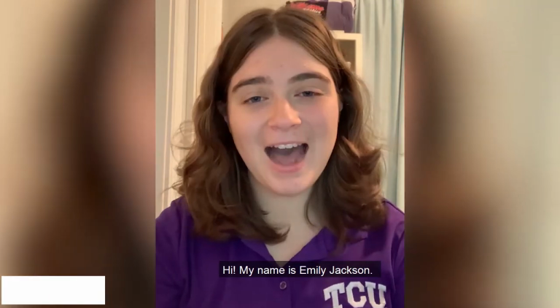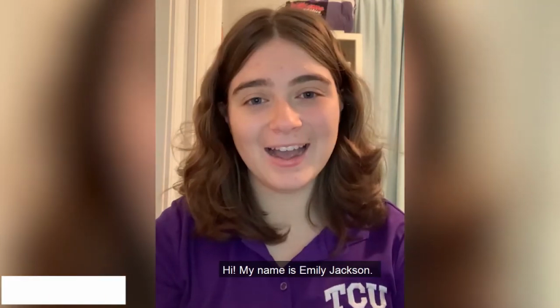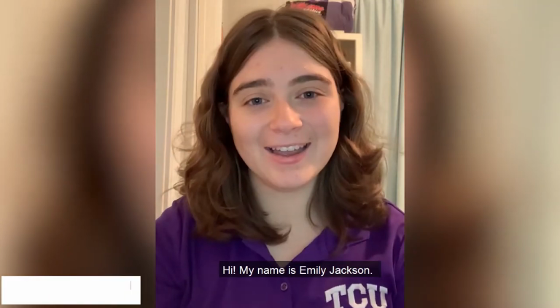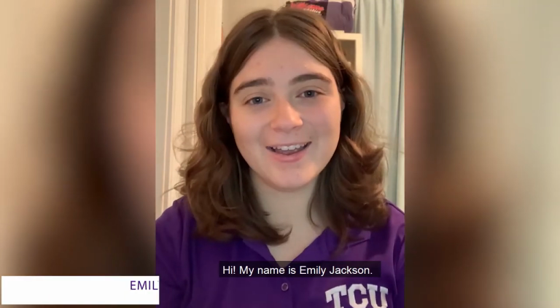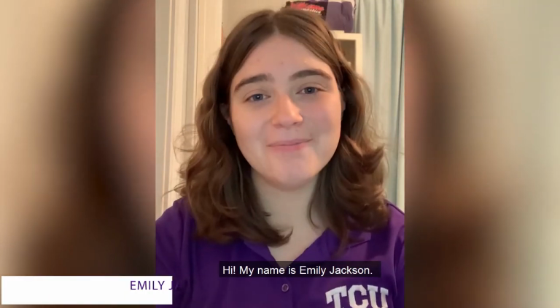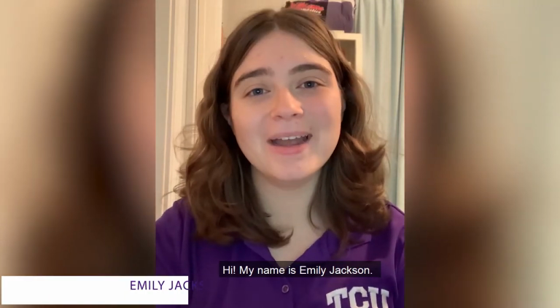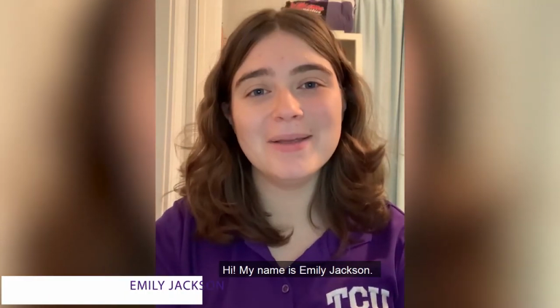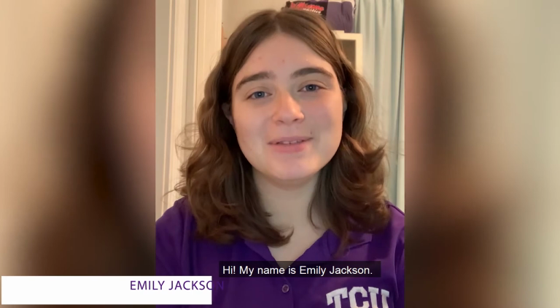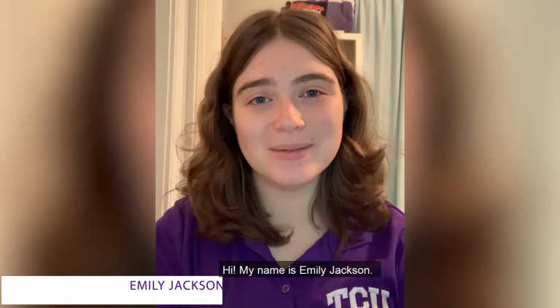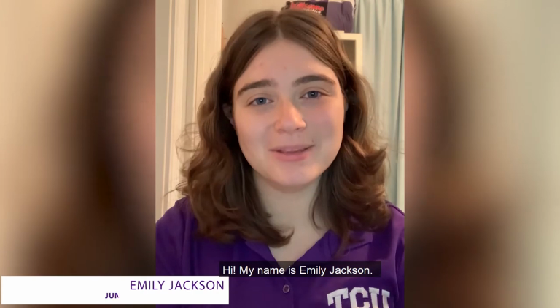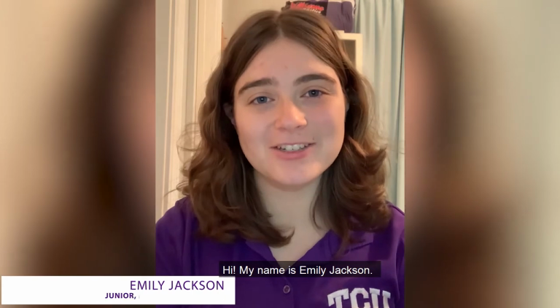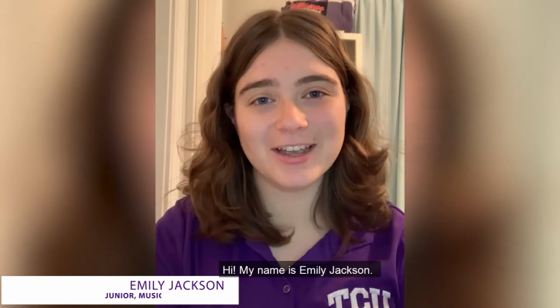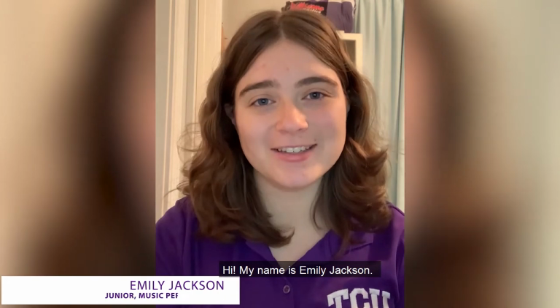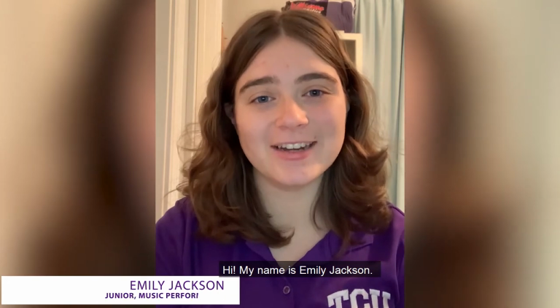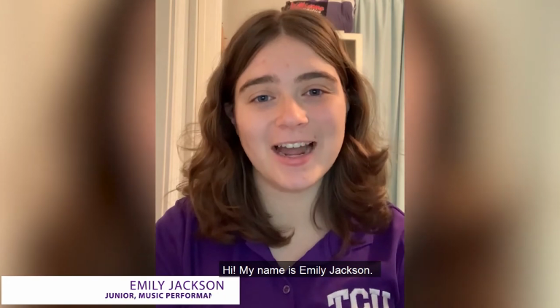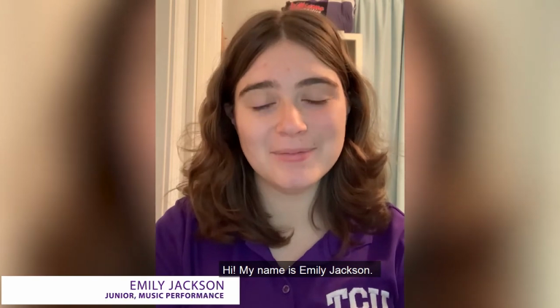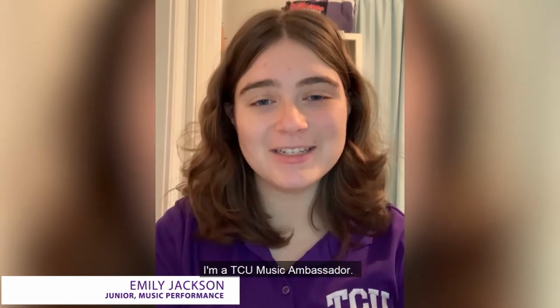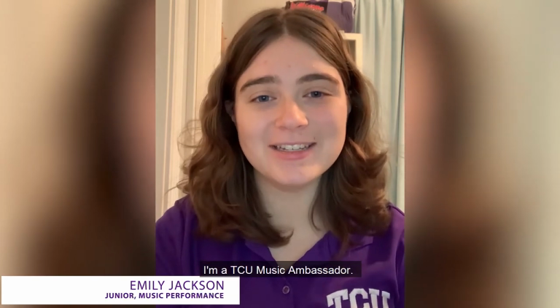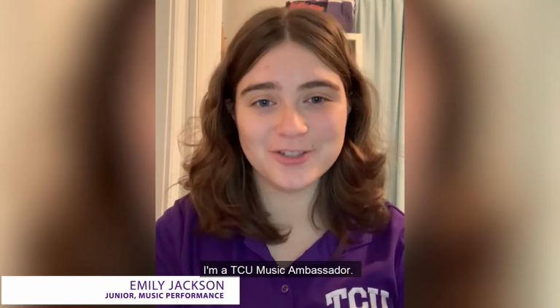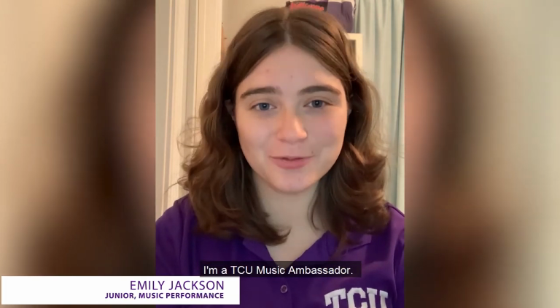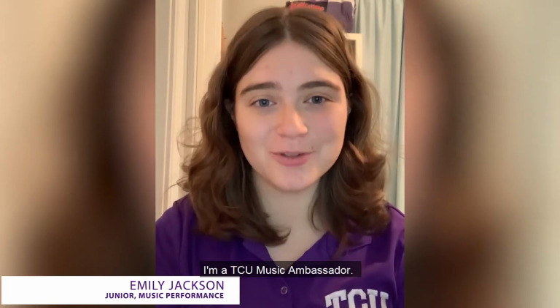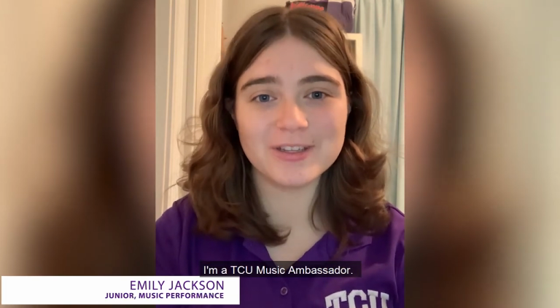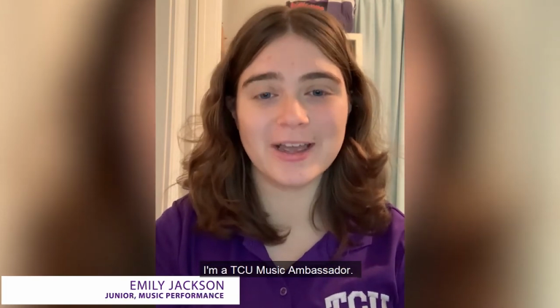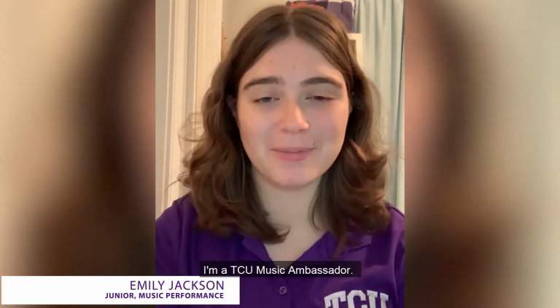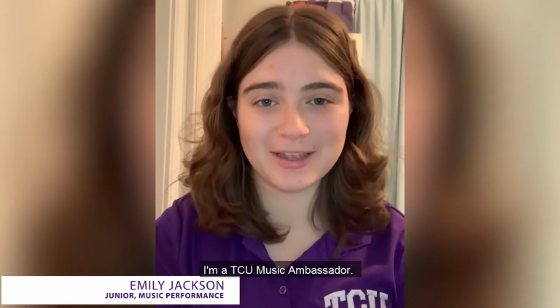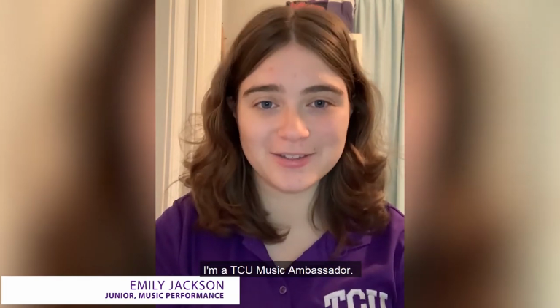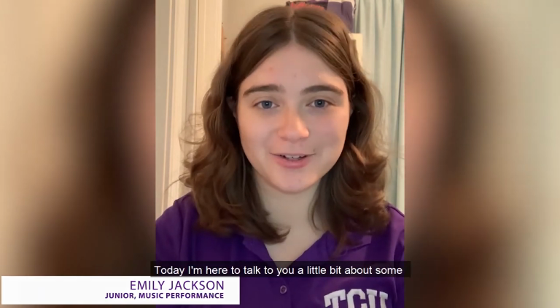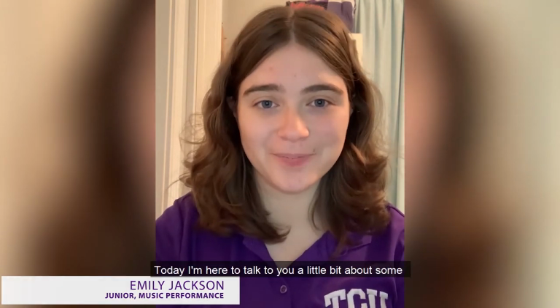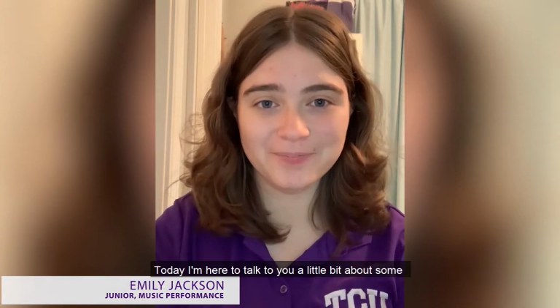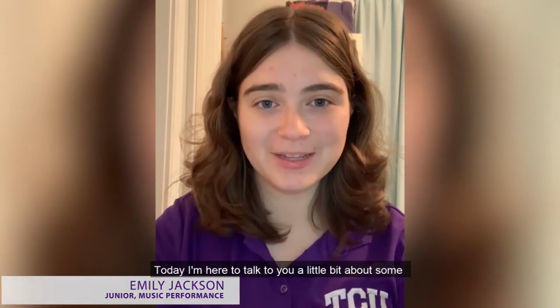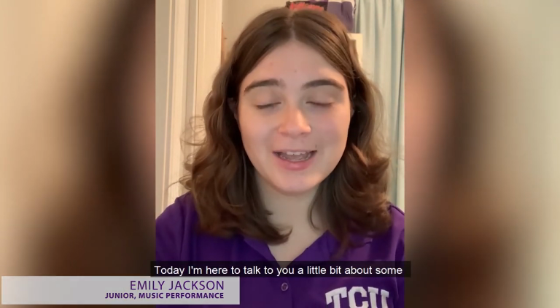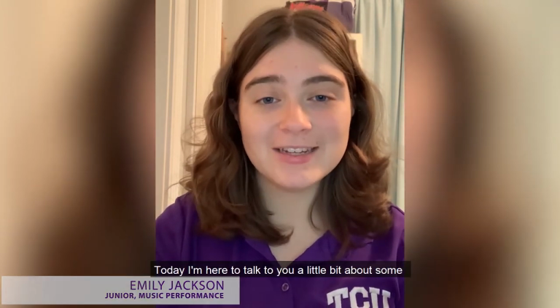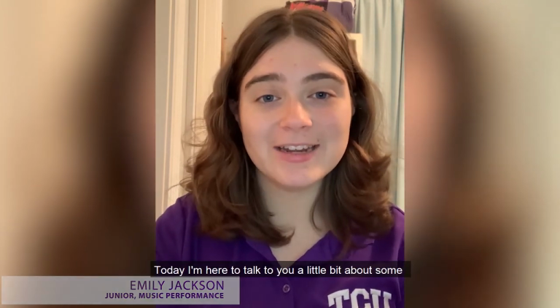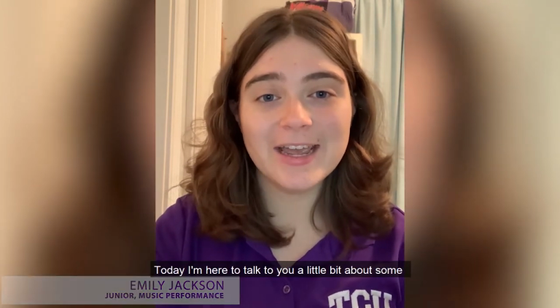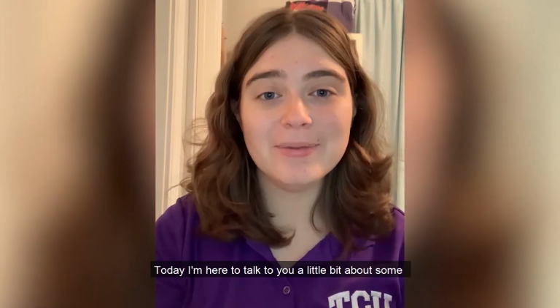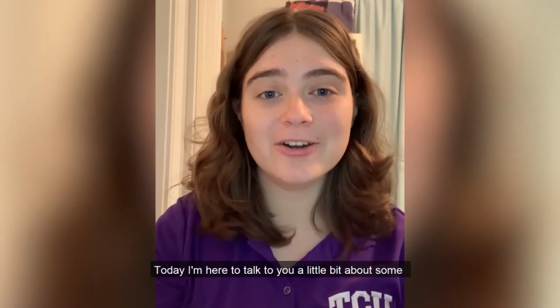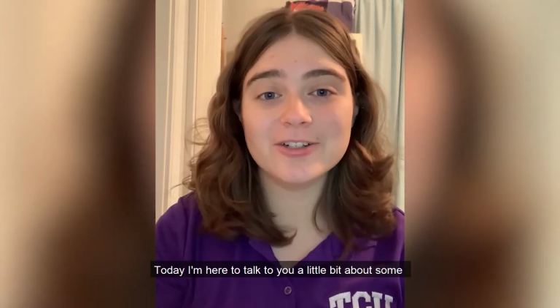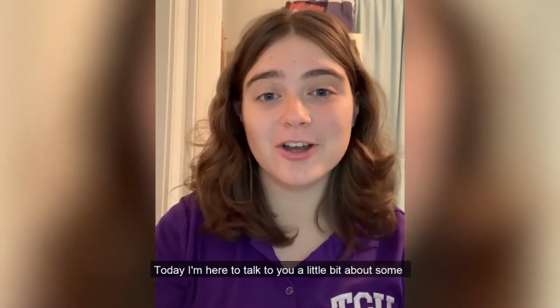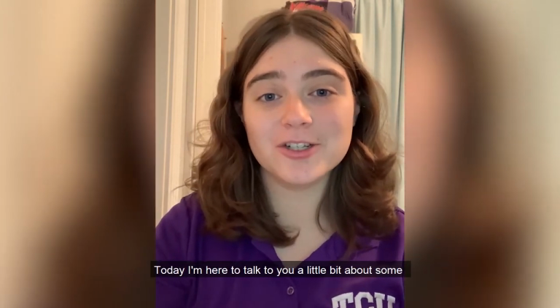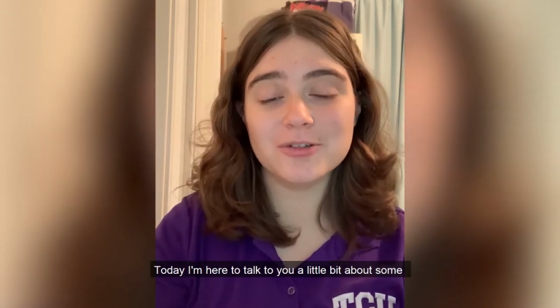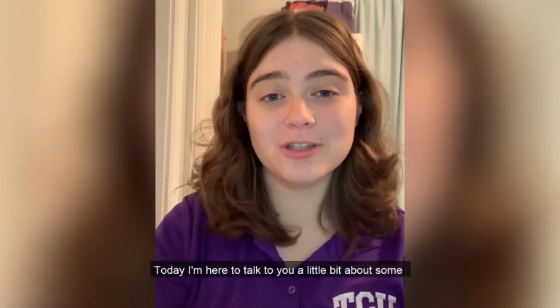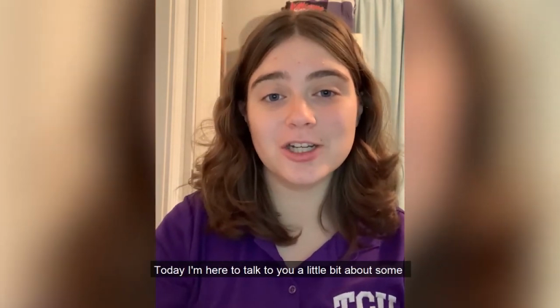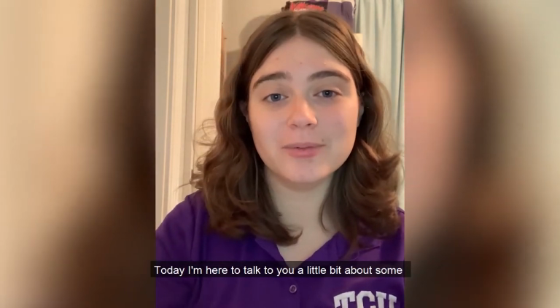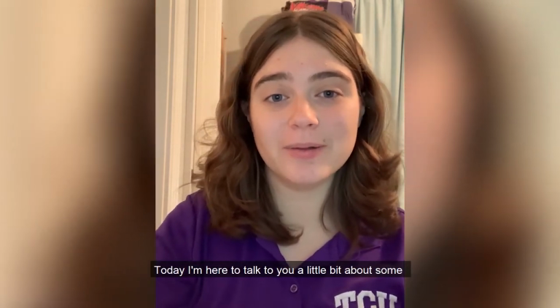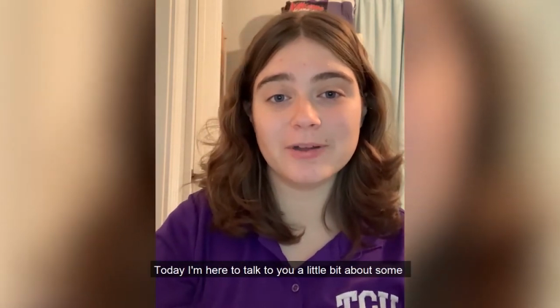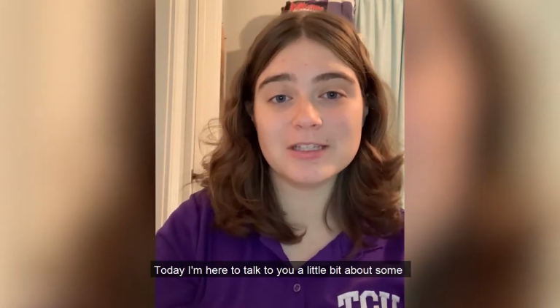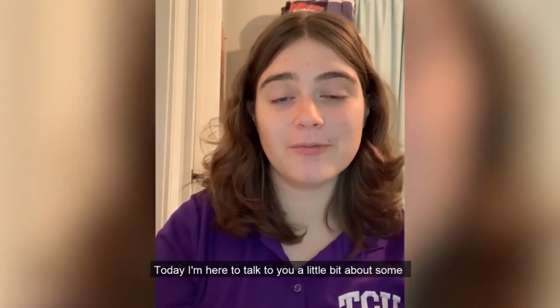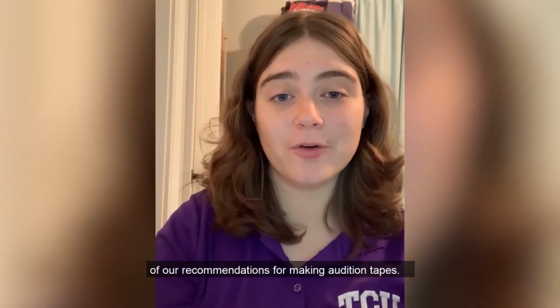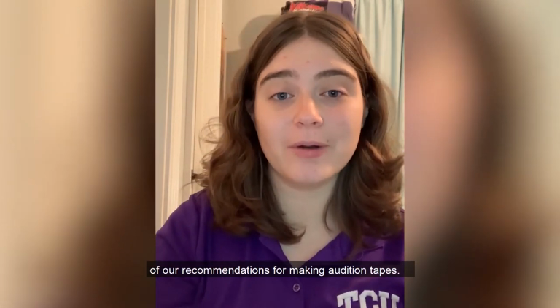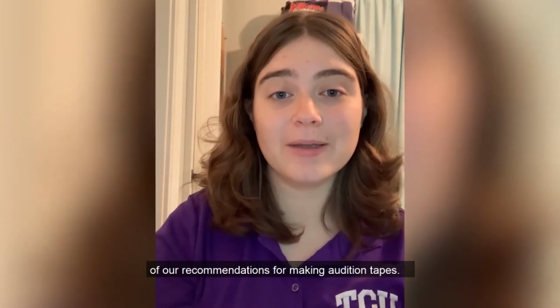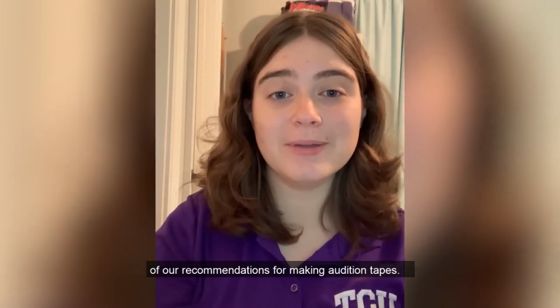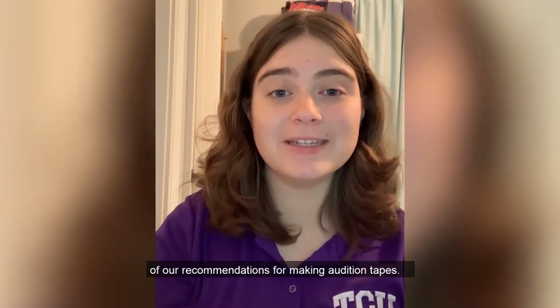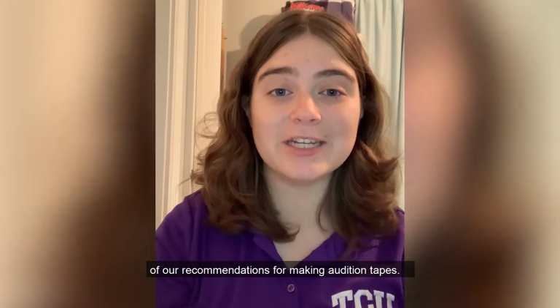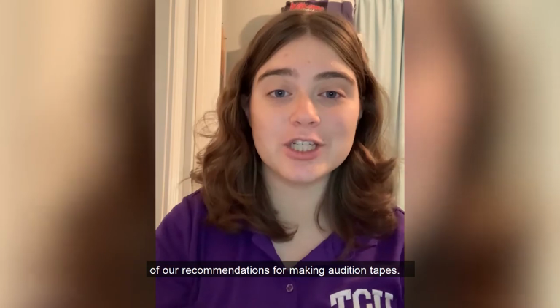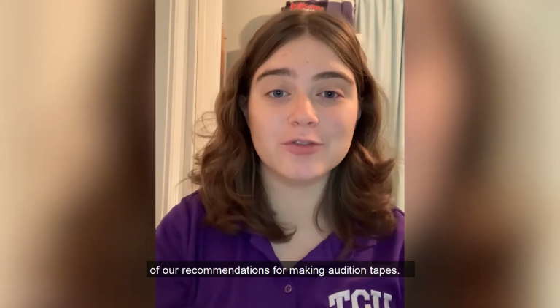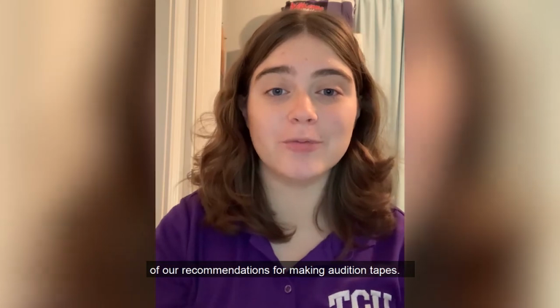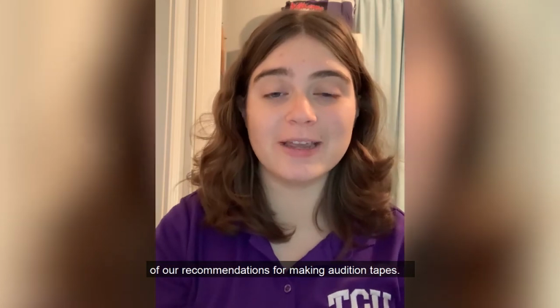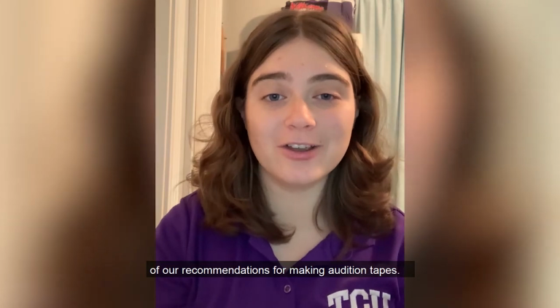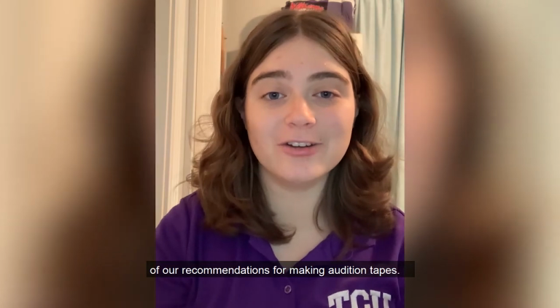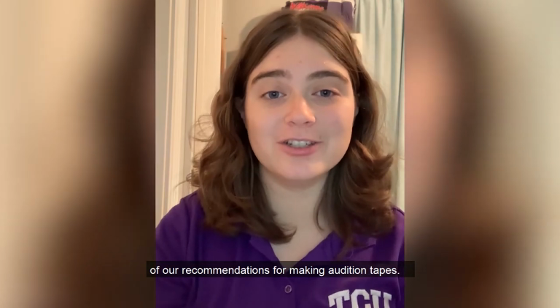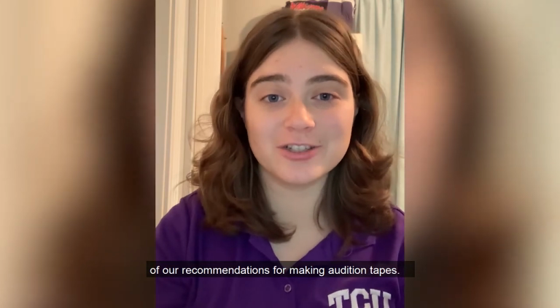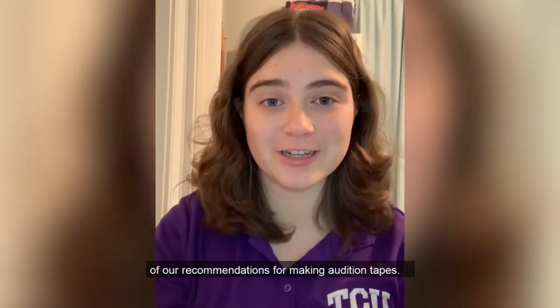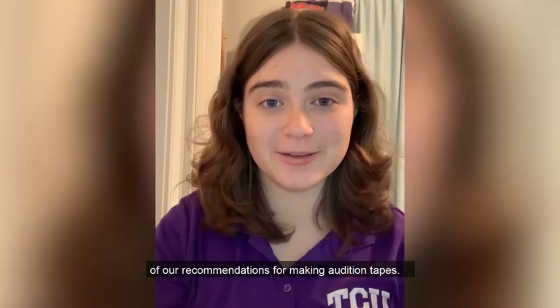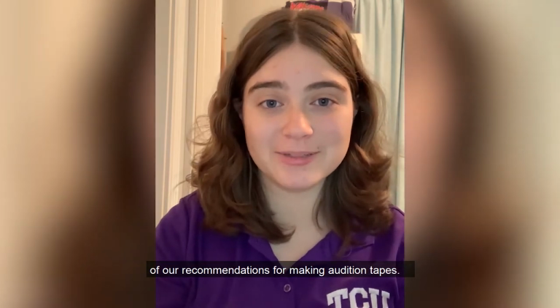Hi, my name is Emily Jackson. I'm a TCU Music Ambassador. Today I'm here to talk to you a little bit about some of our recommendations for making audition tapes.